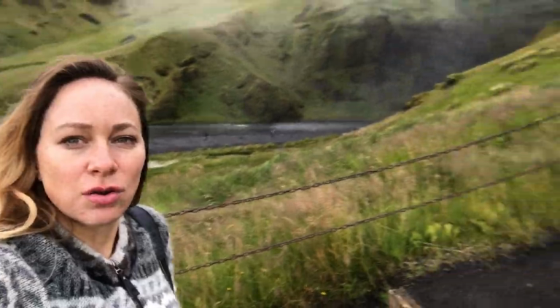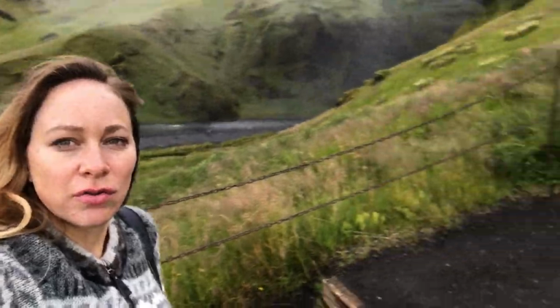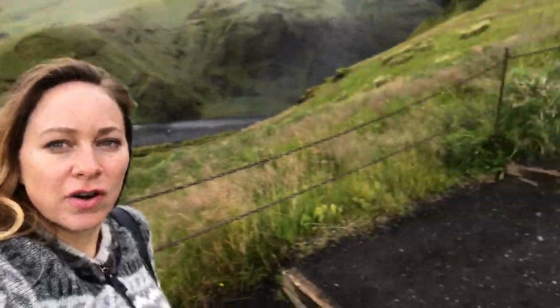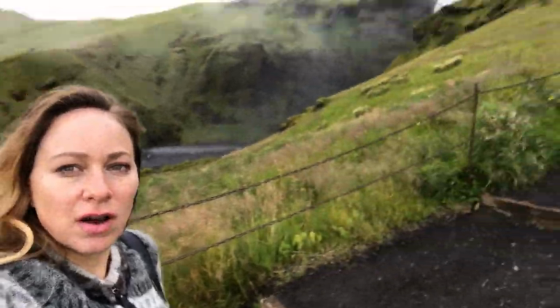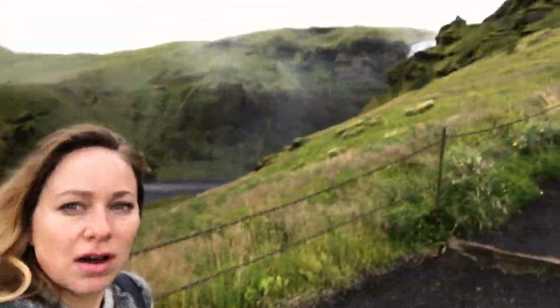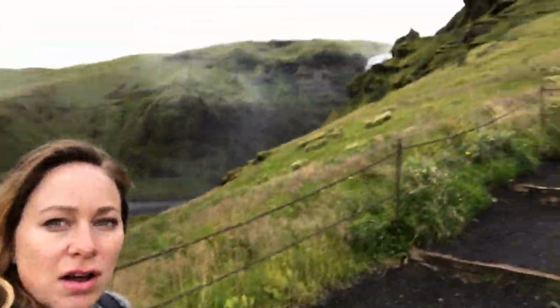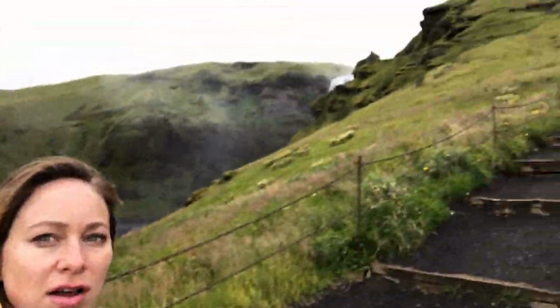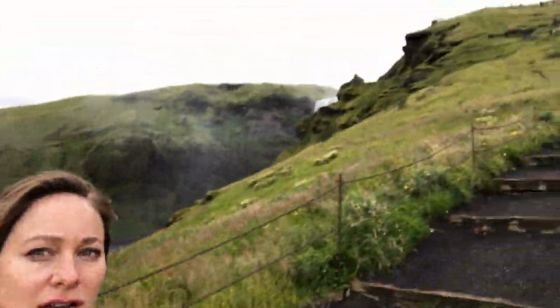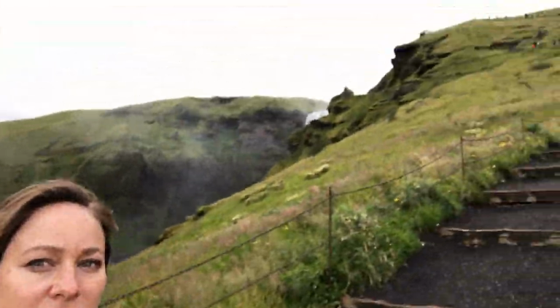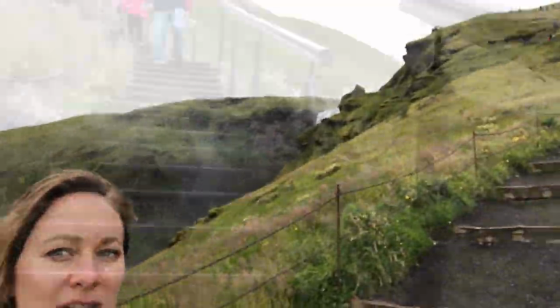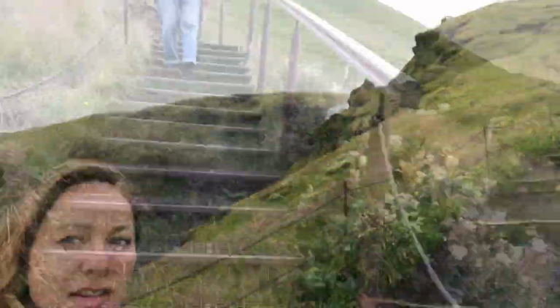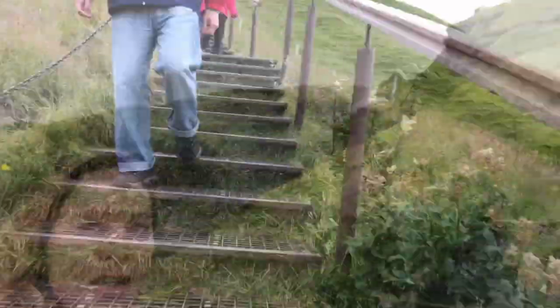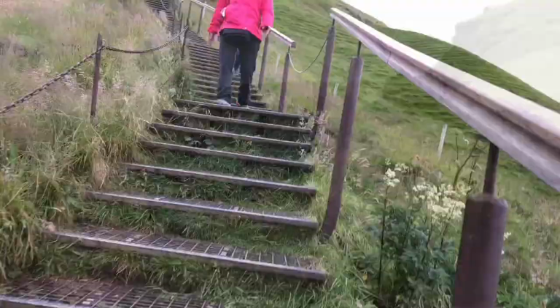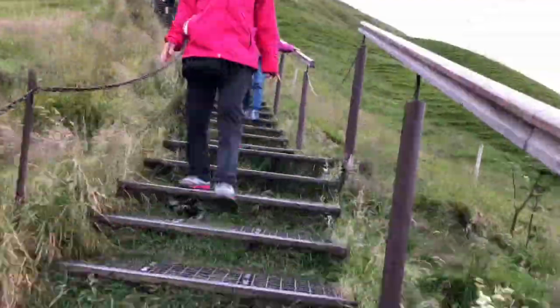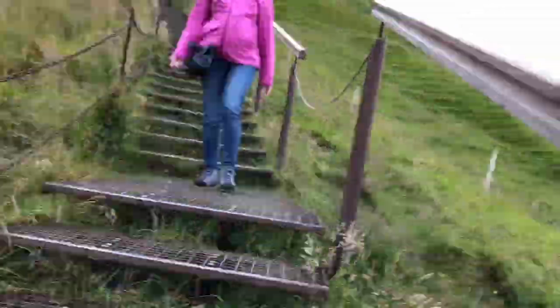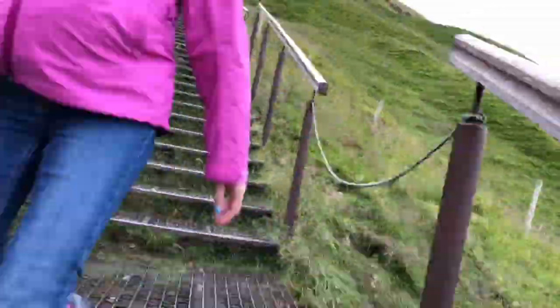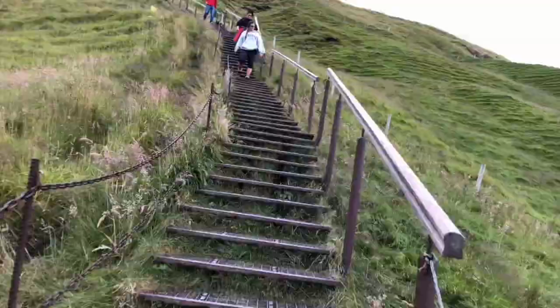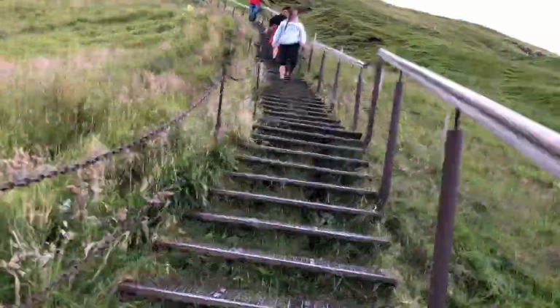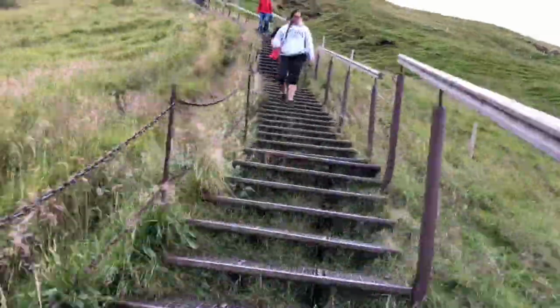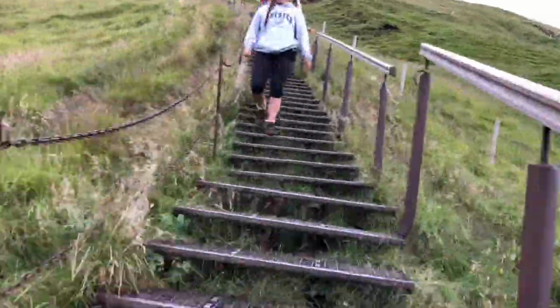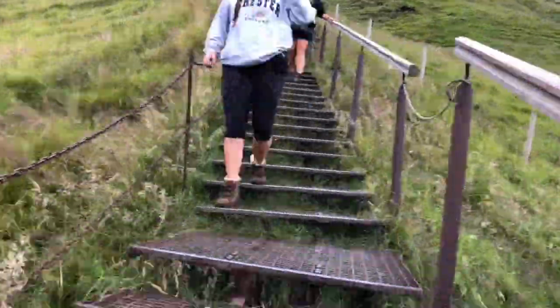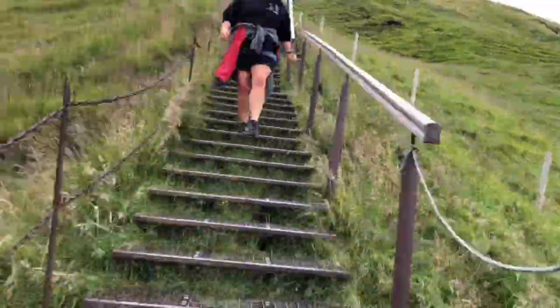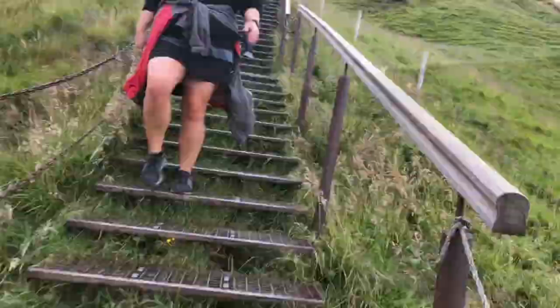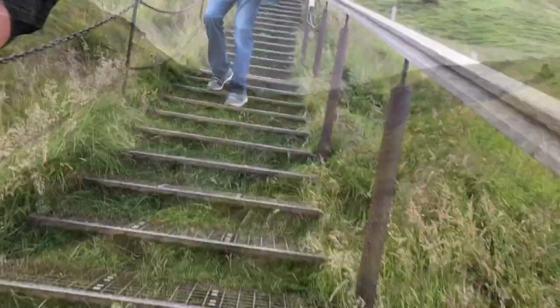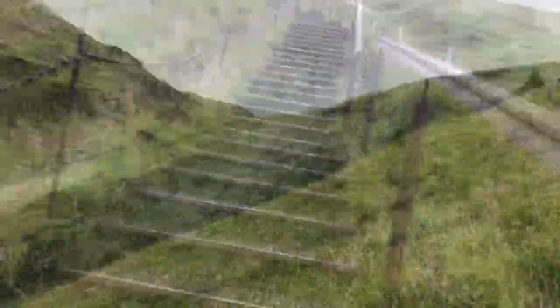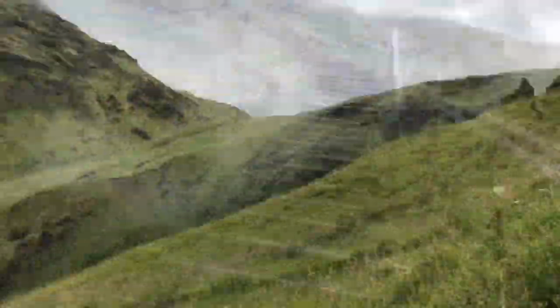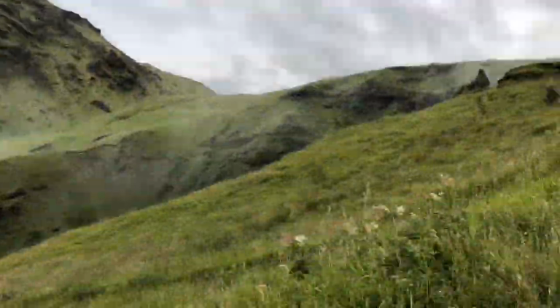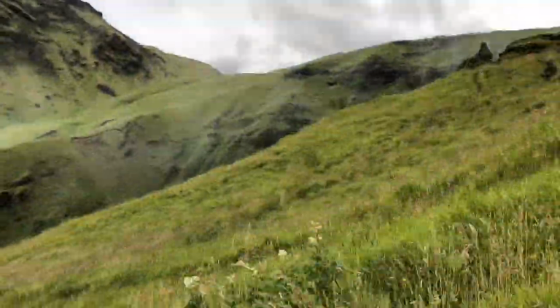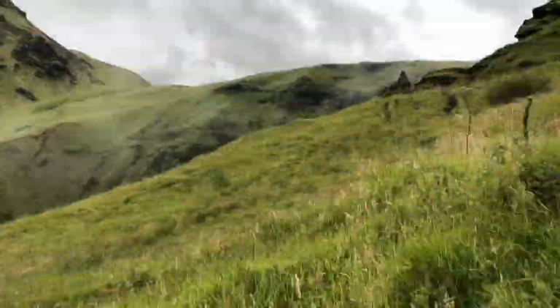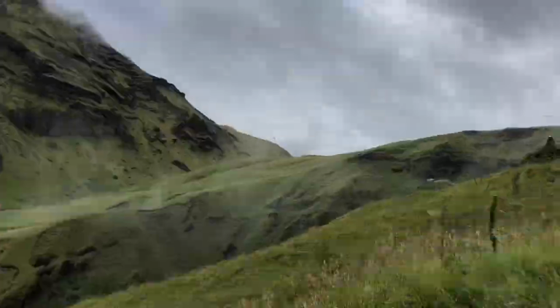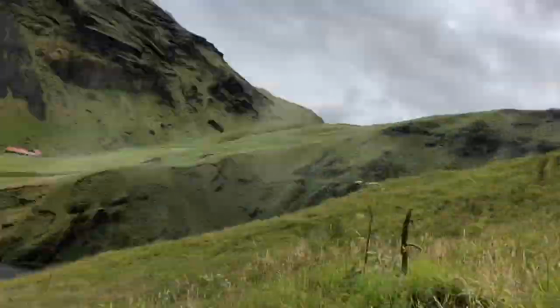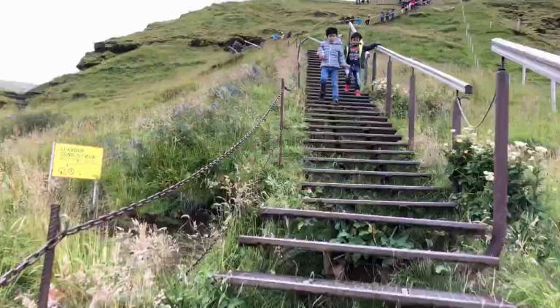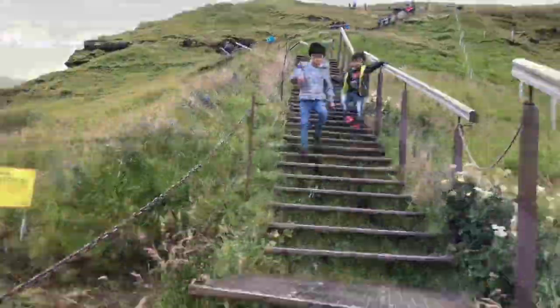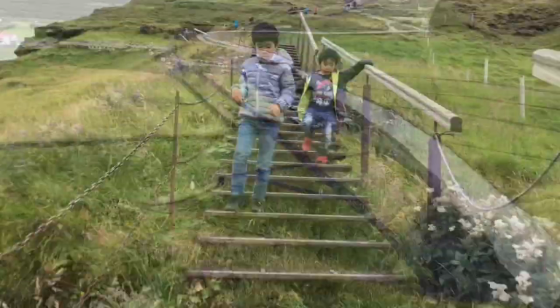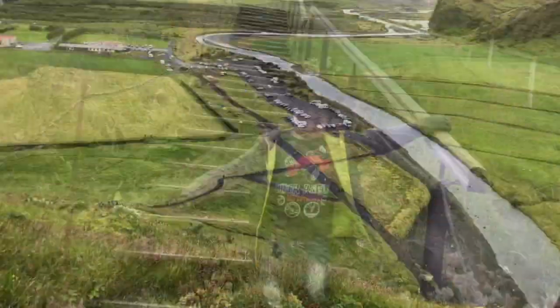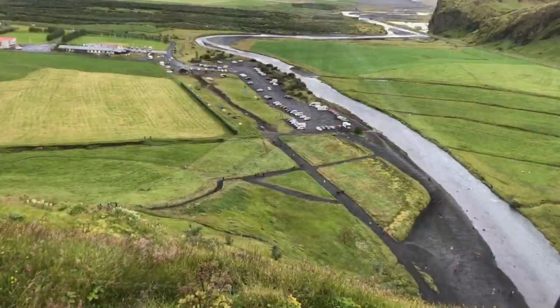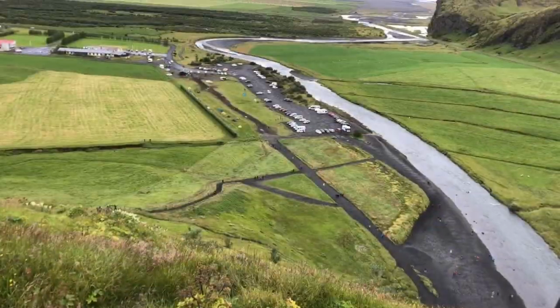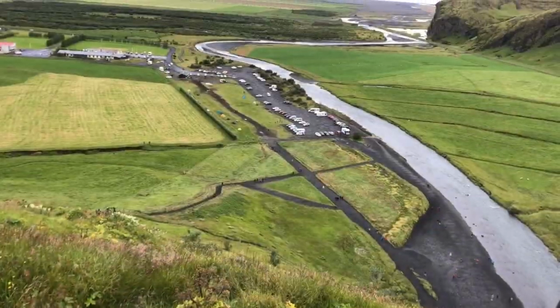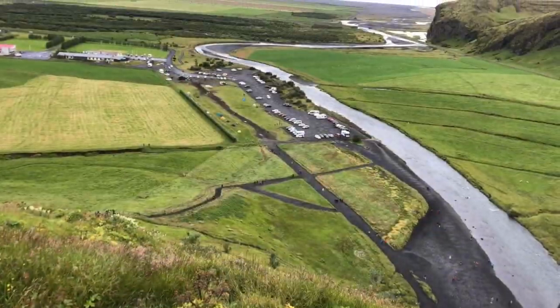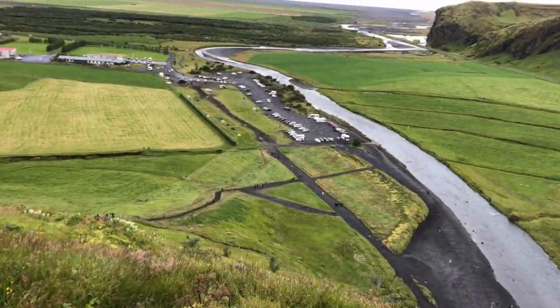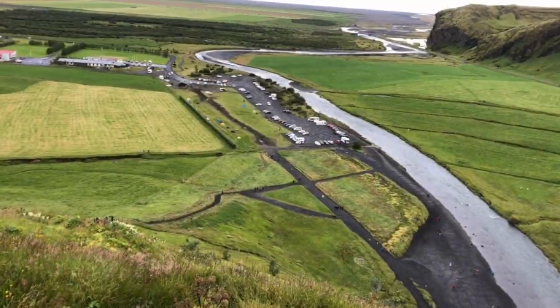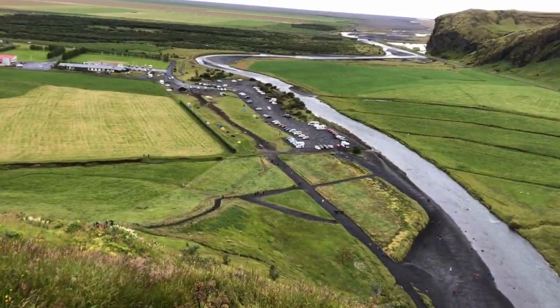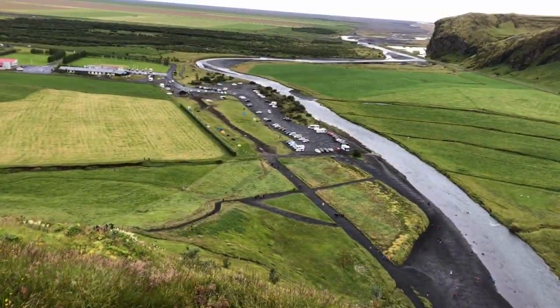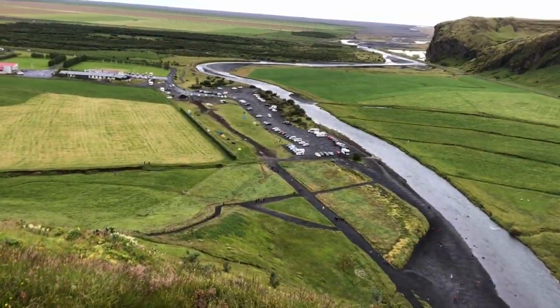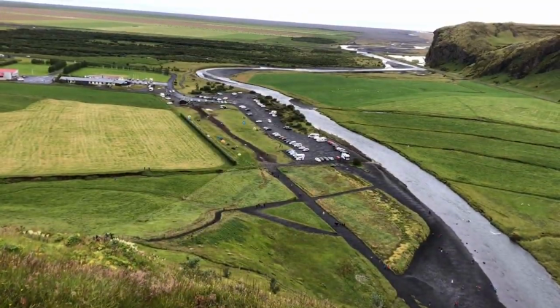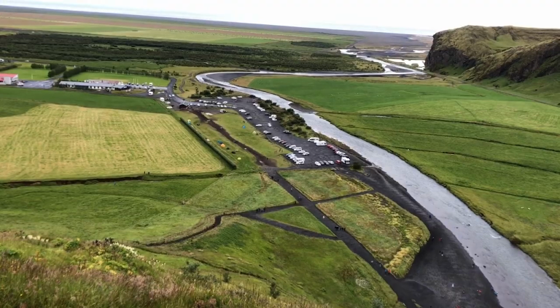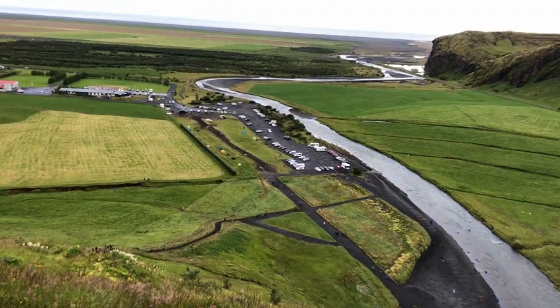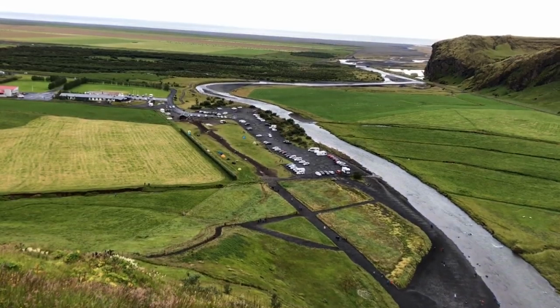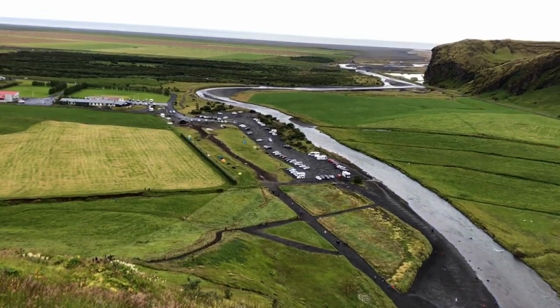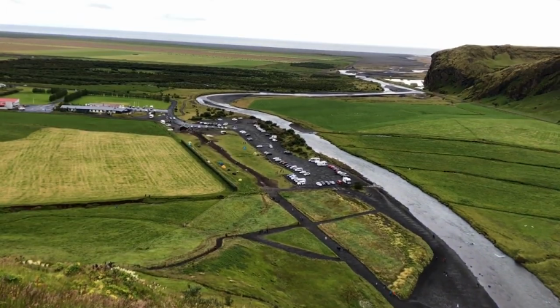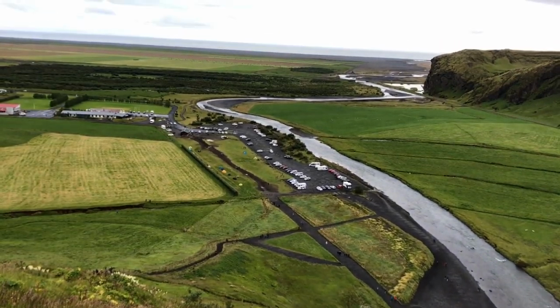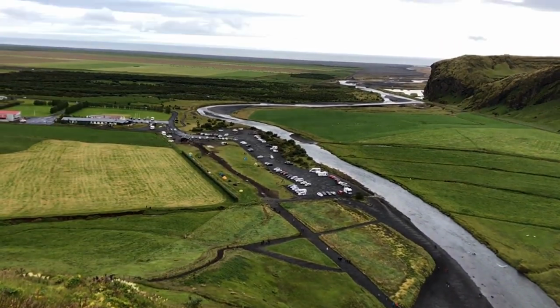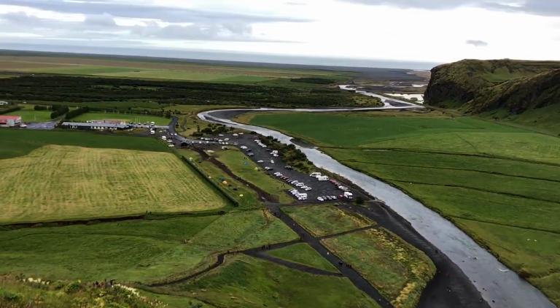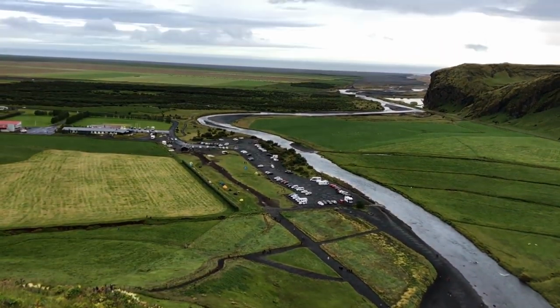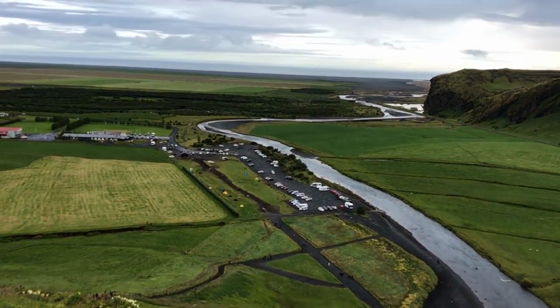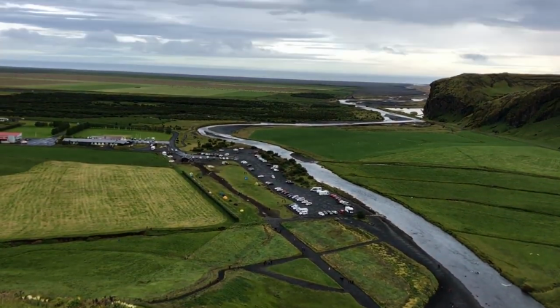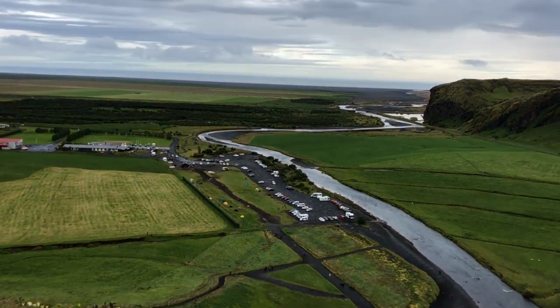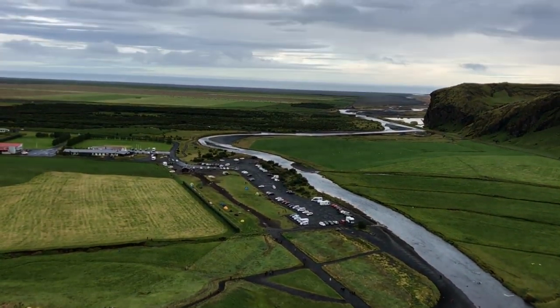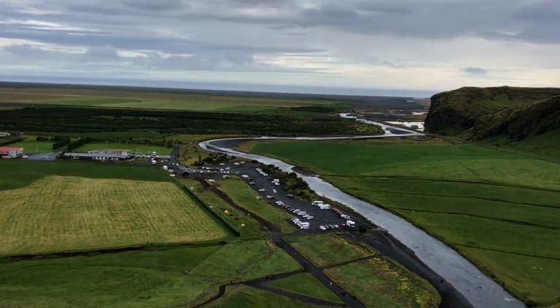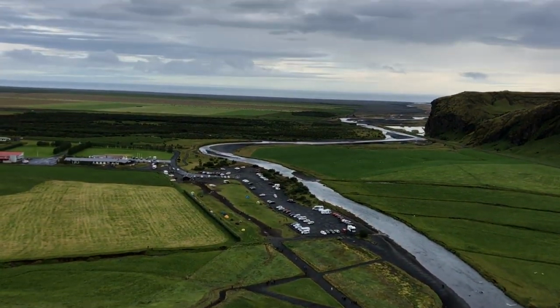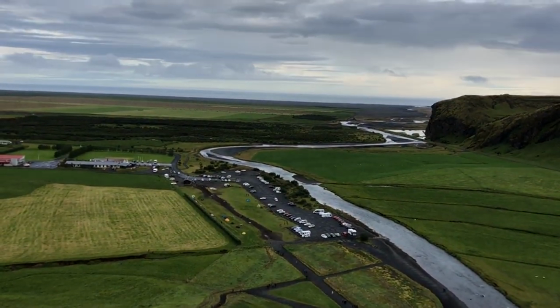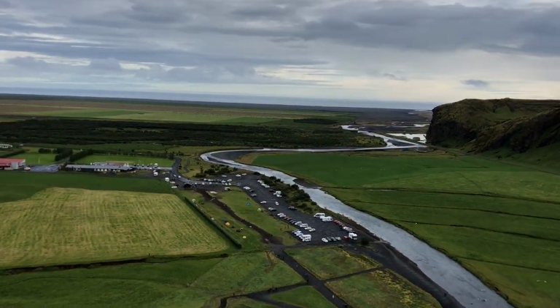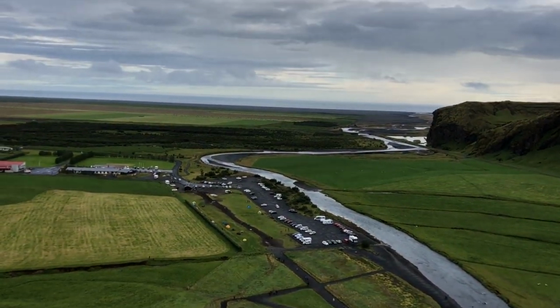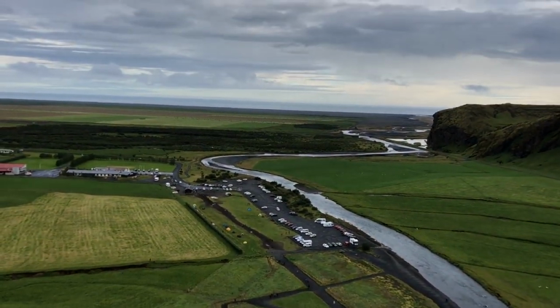Skogafoss! We ascend up the staircase to take in the stunning views of Skogafoss and Vik down below.